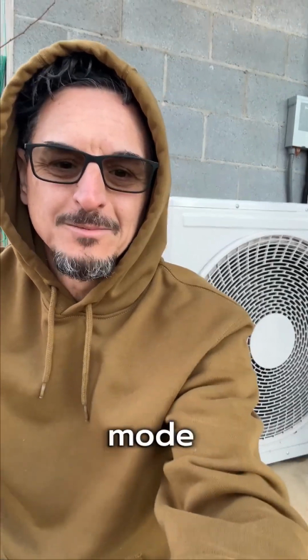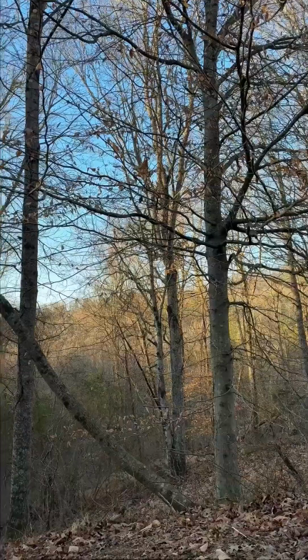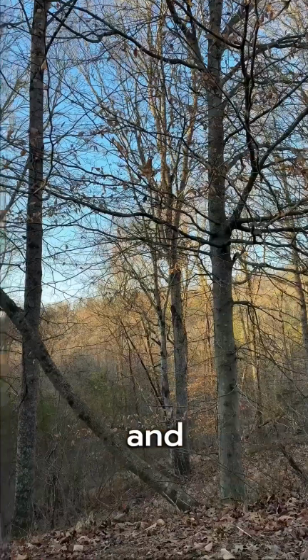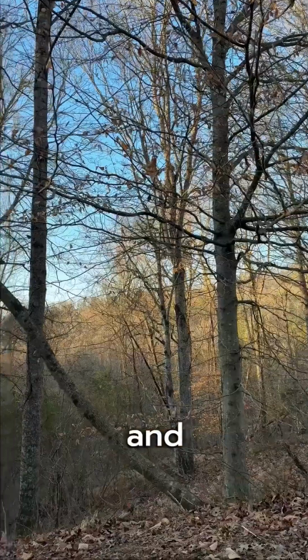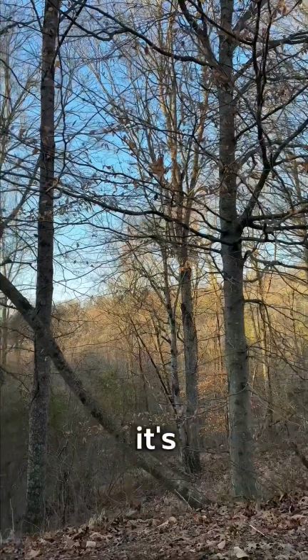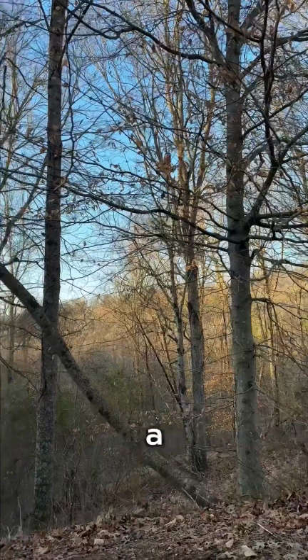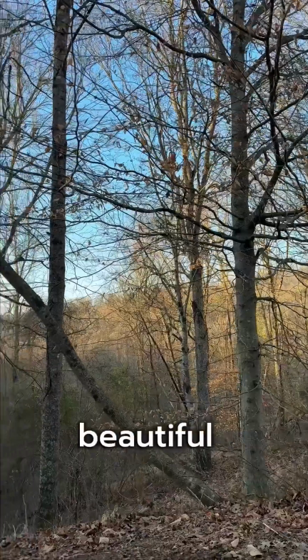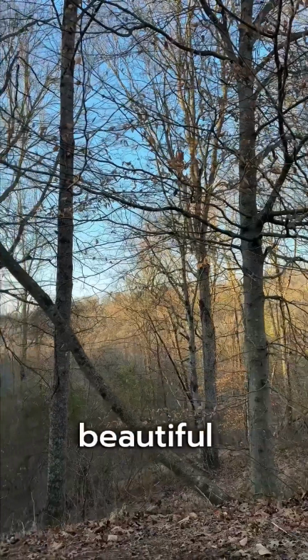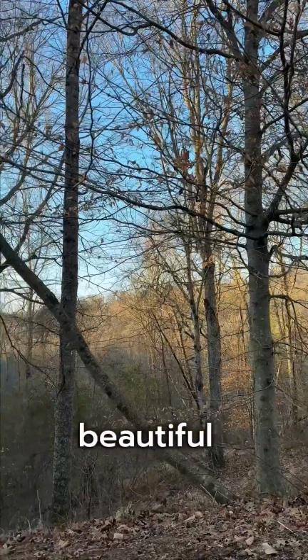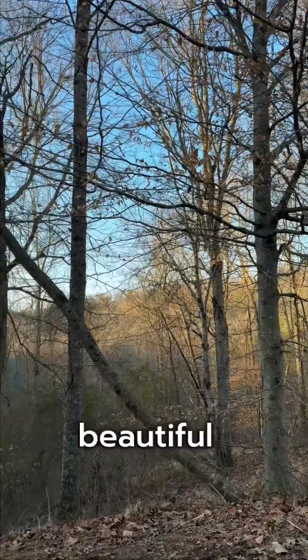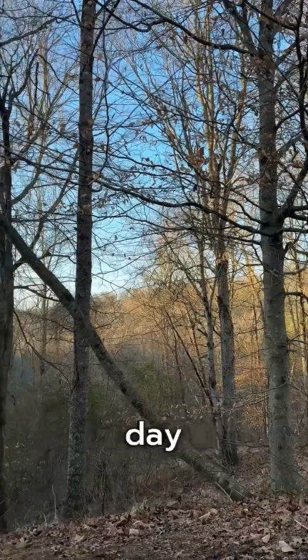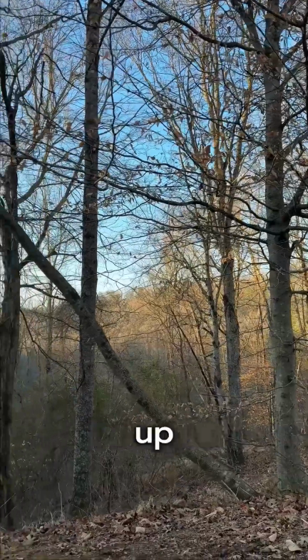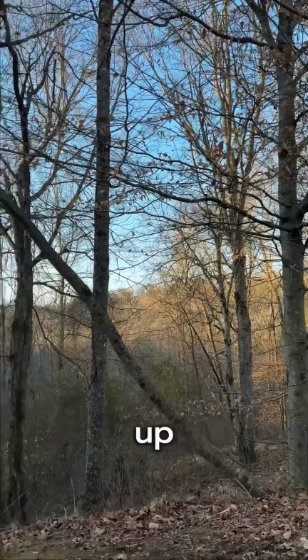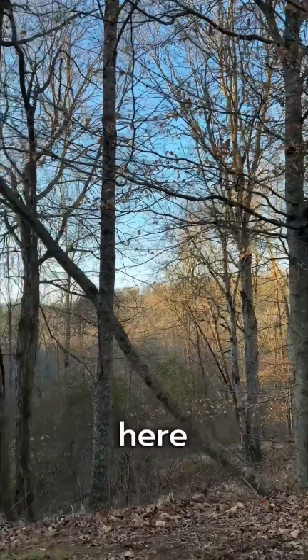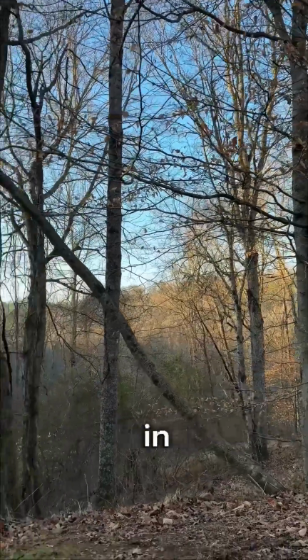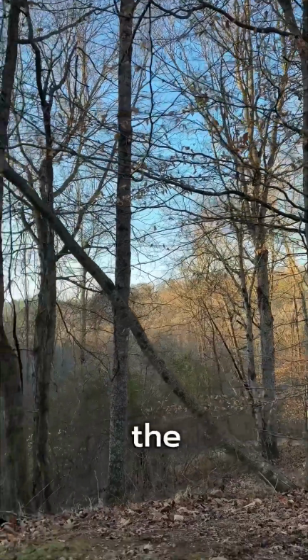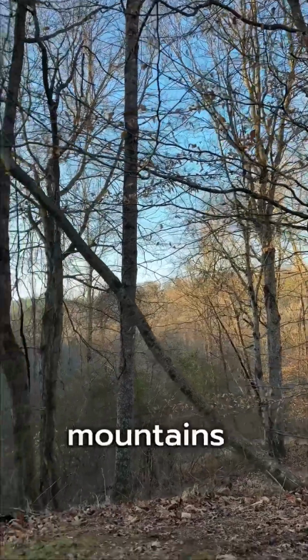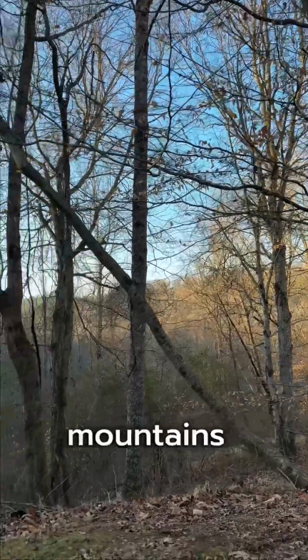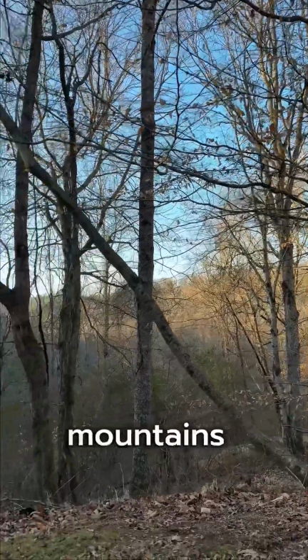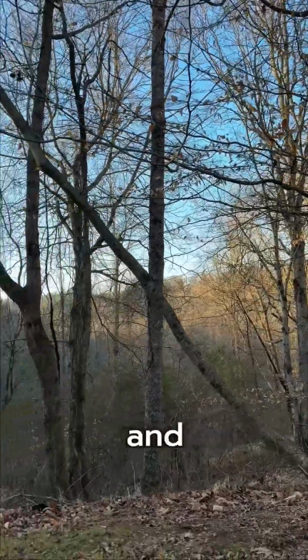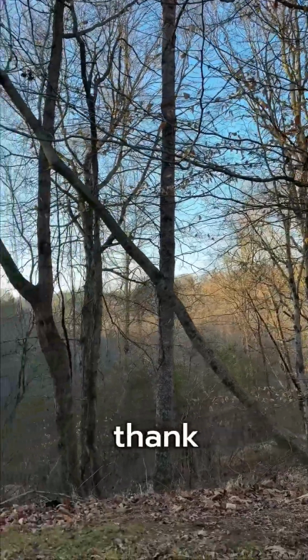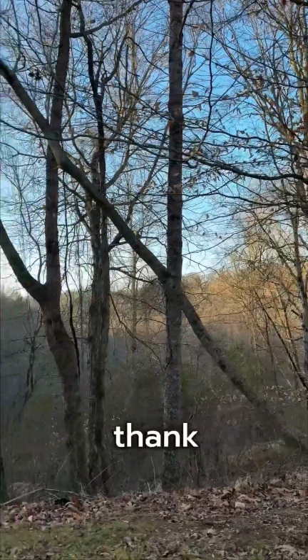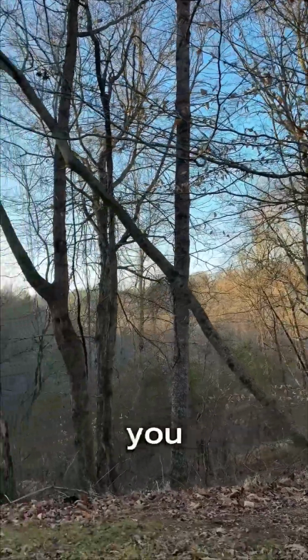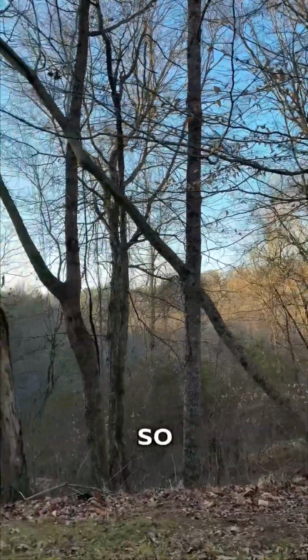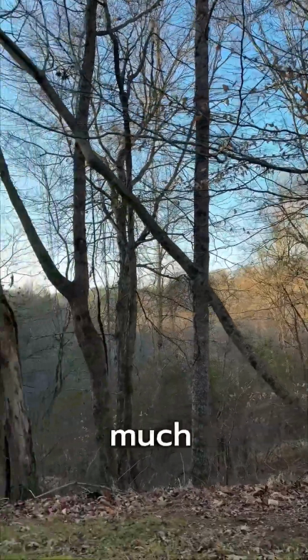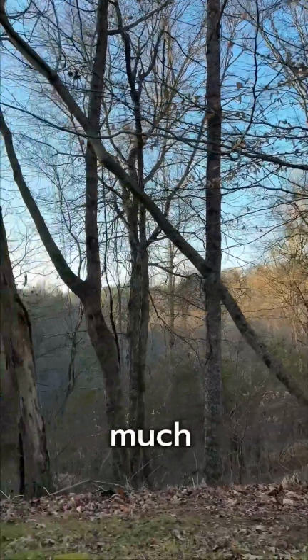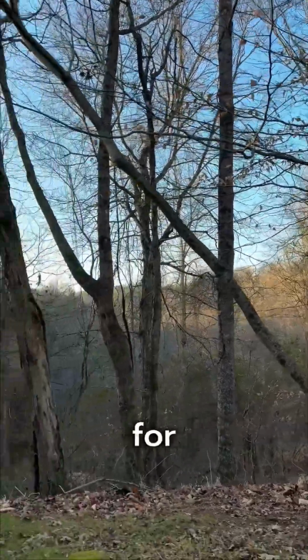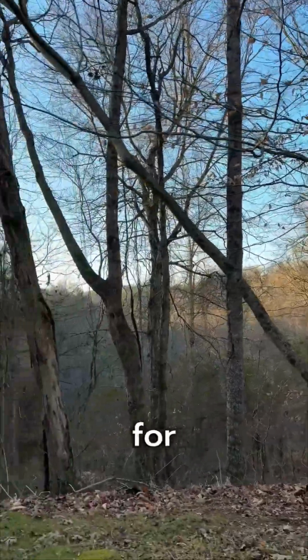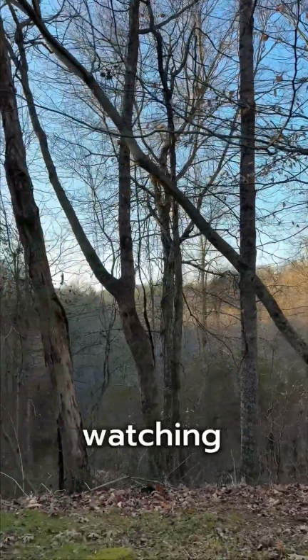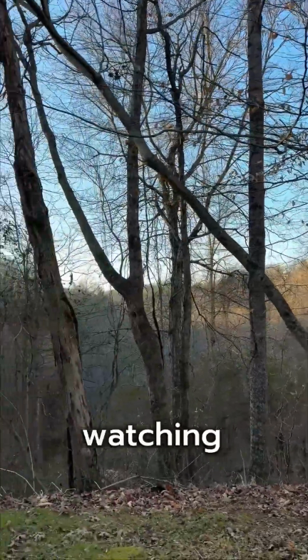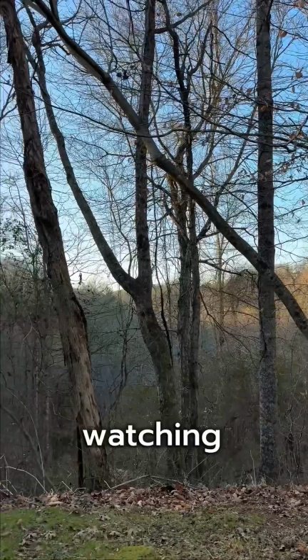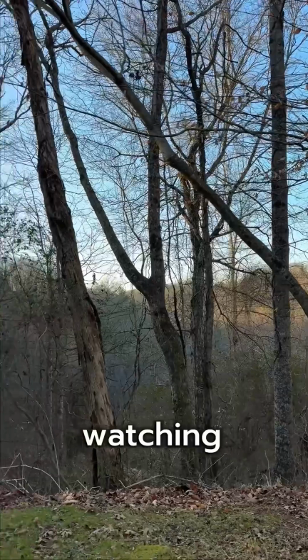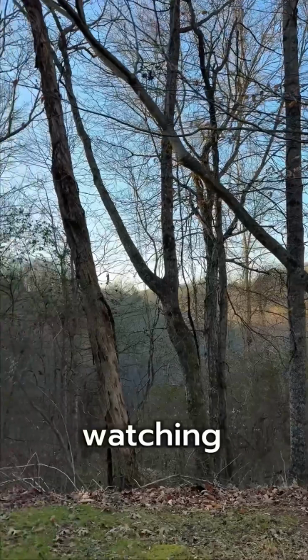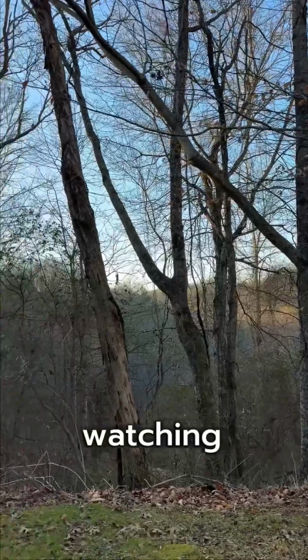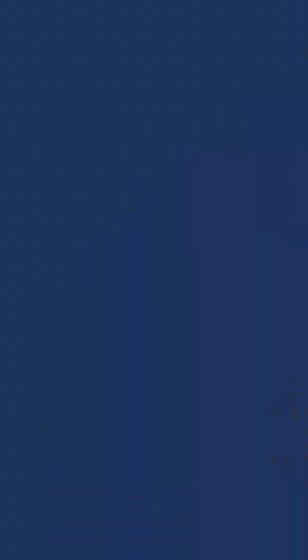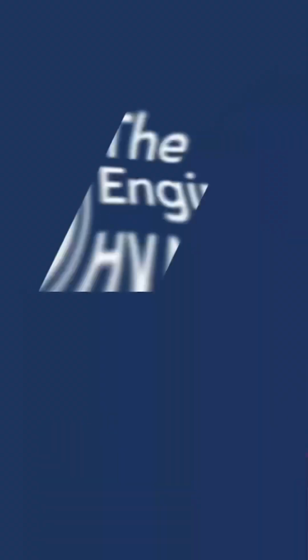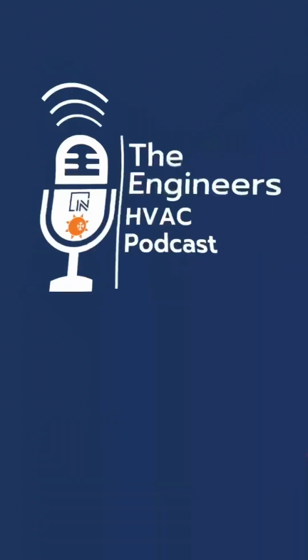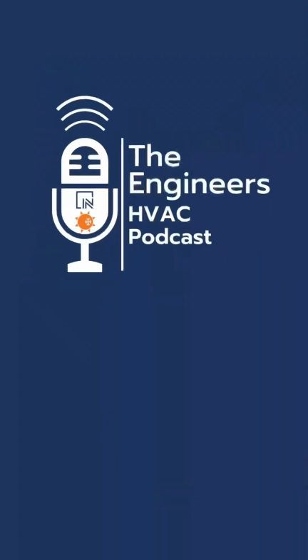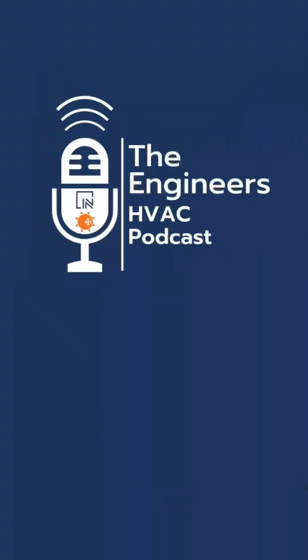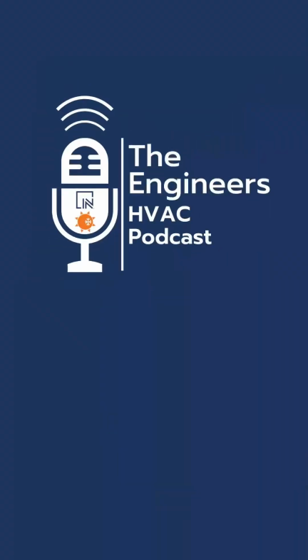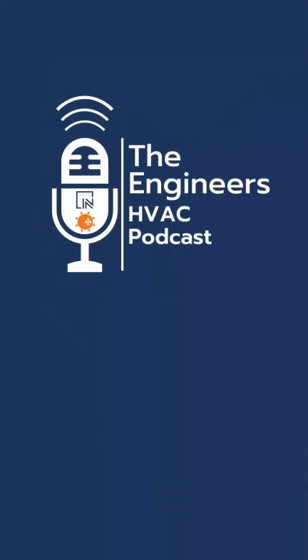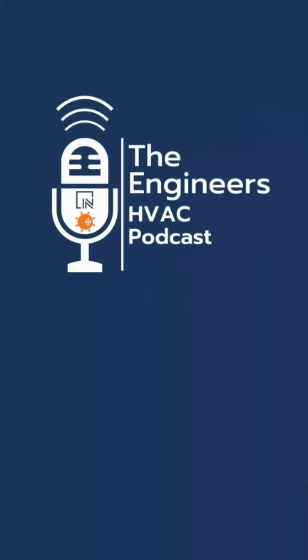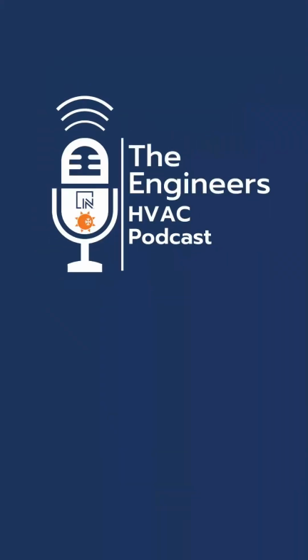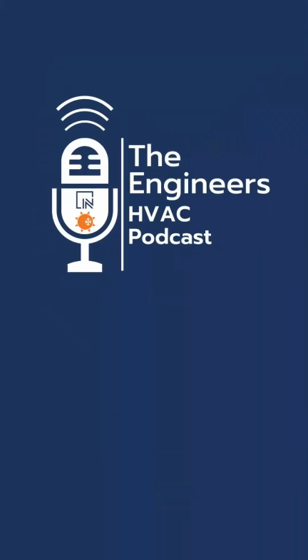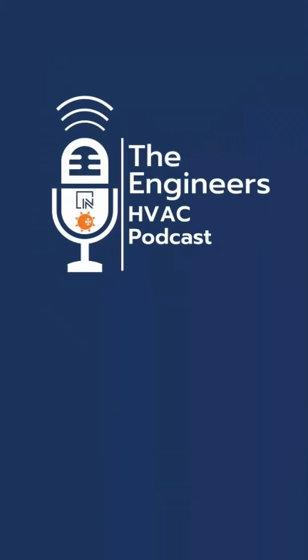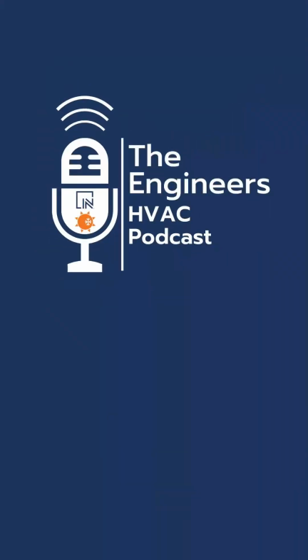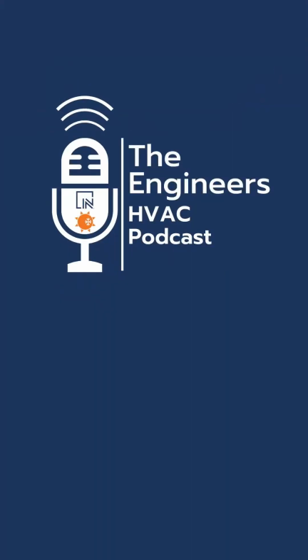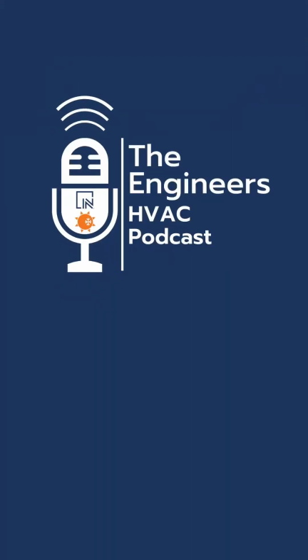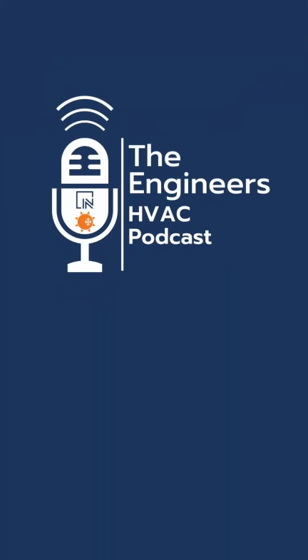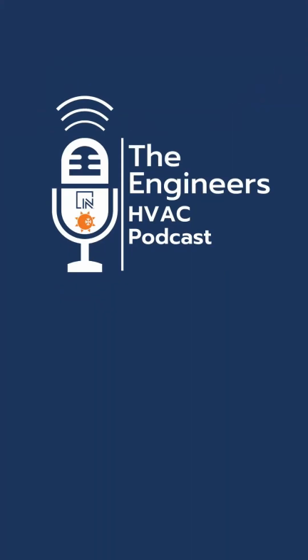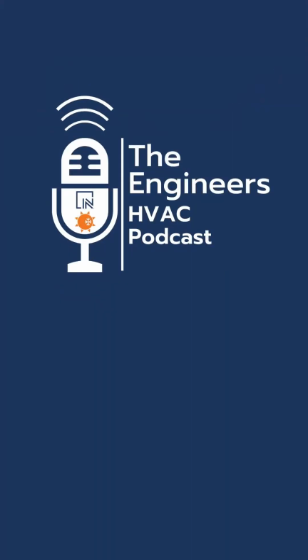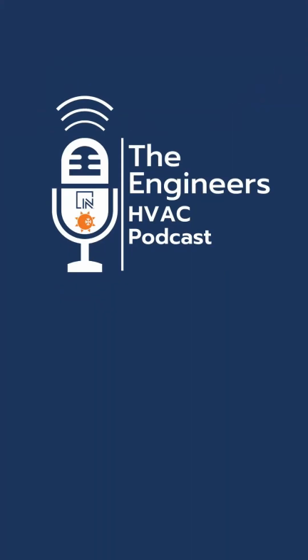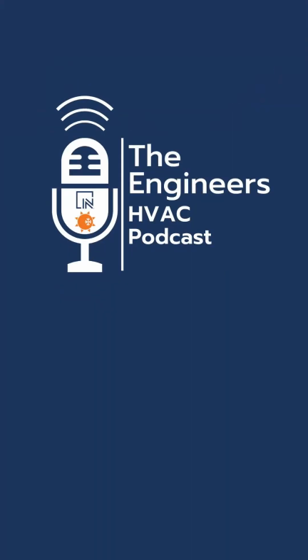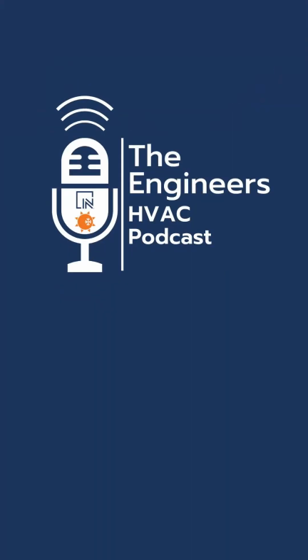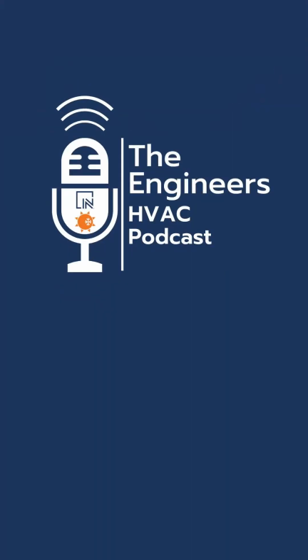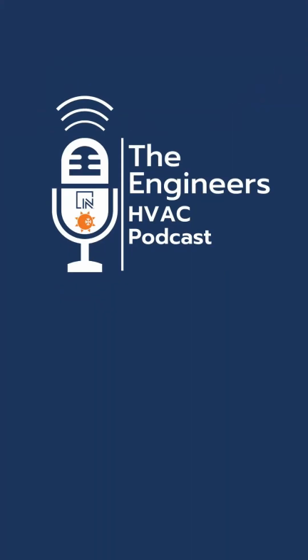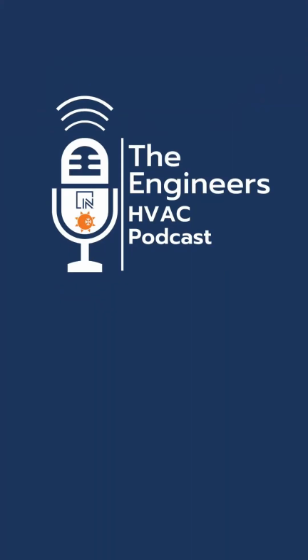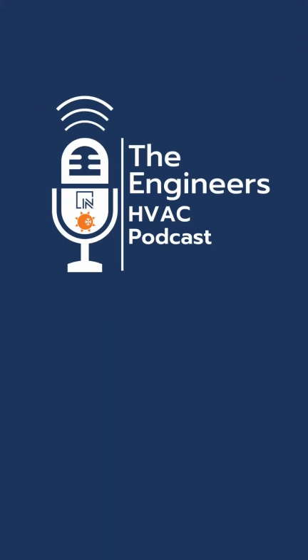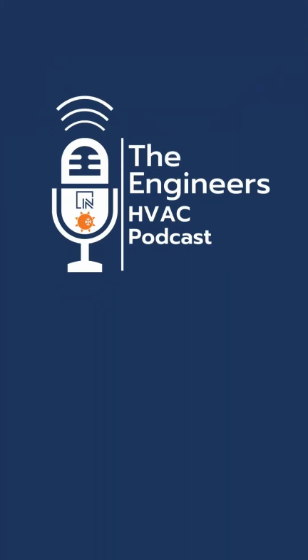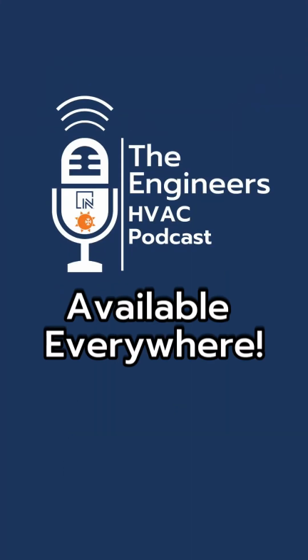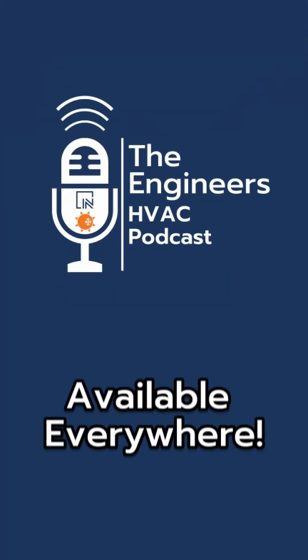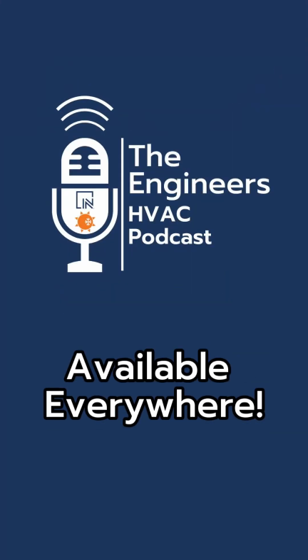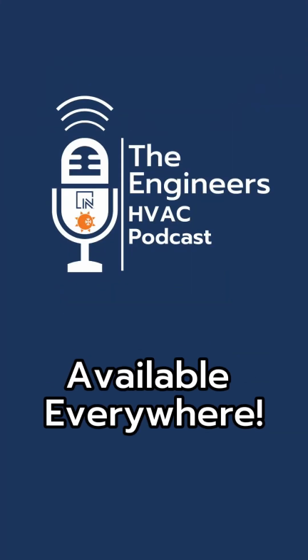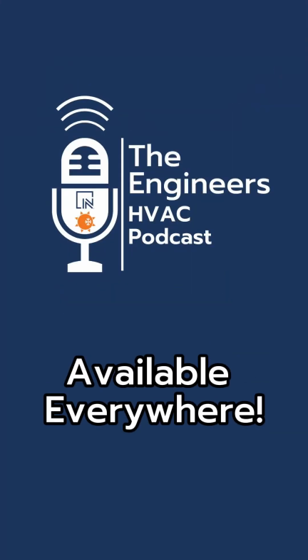It's a beautiful day up here in the mountains. Thank you so much for watching.